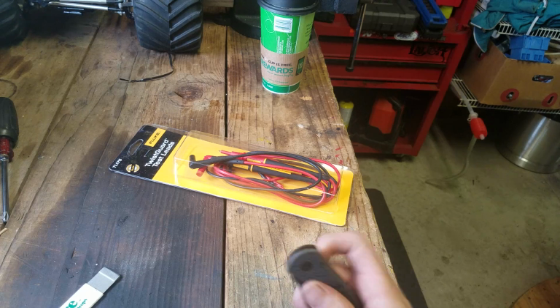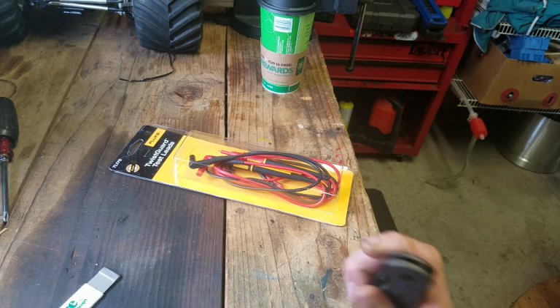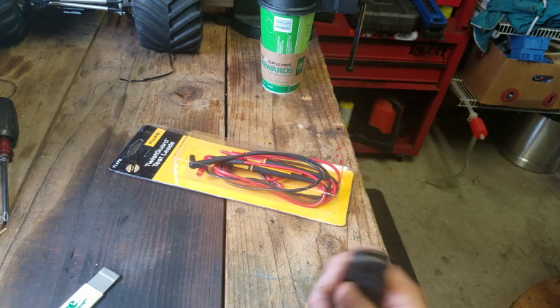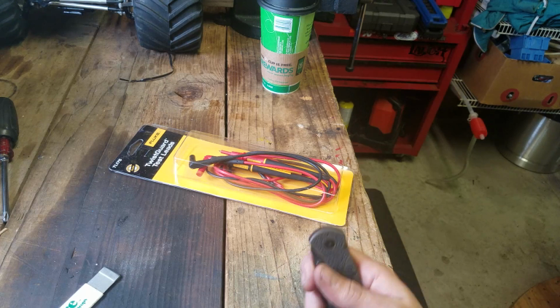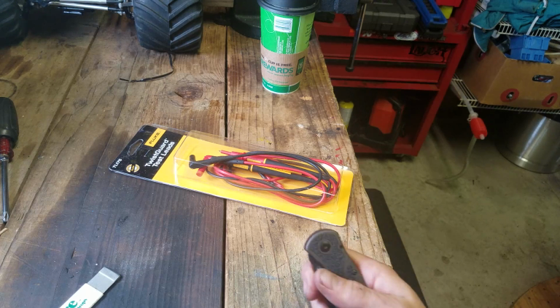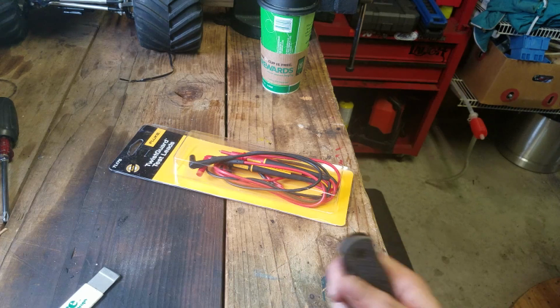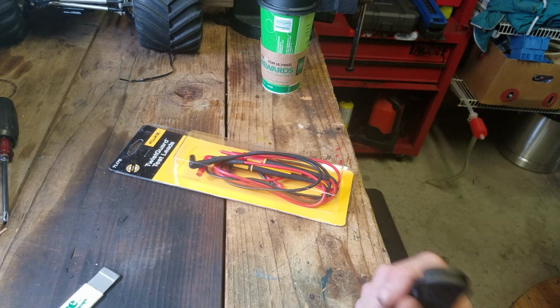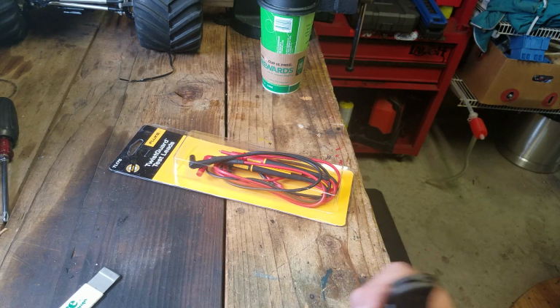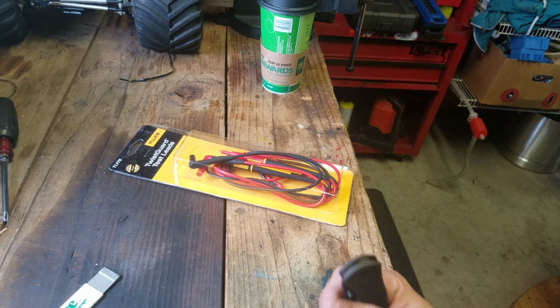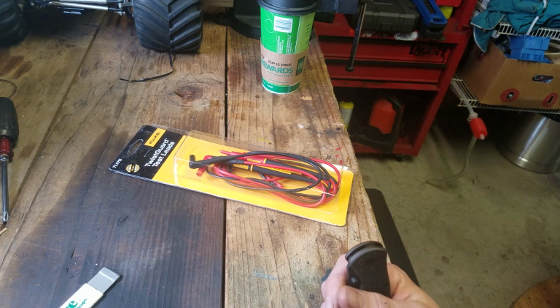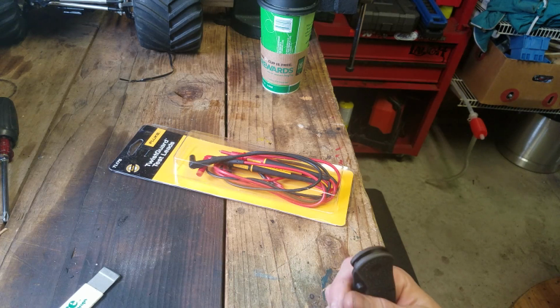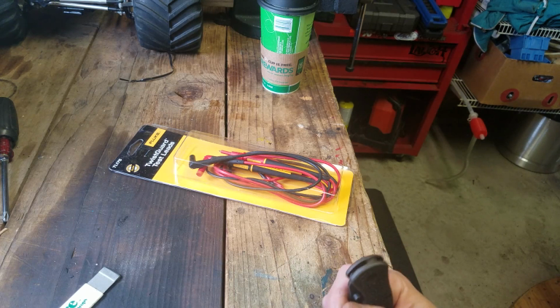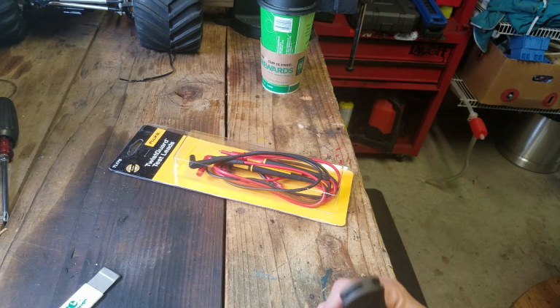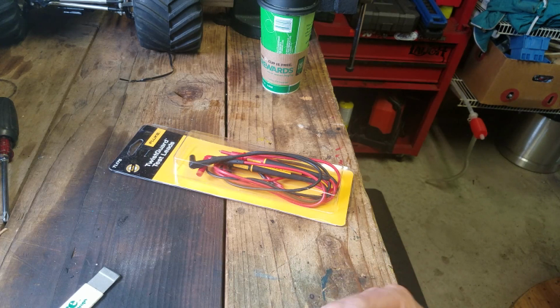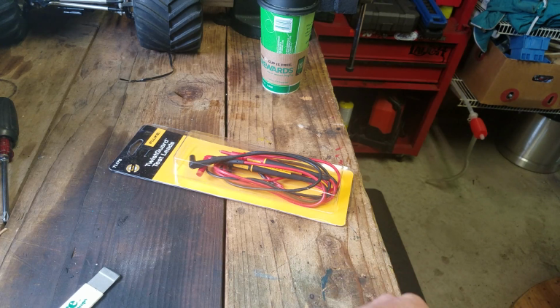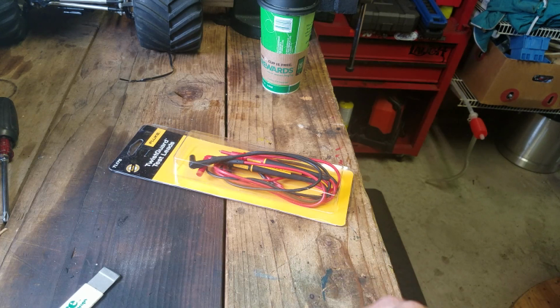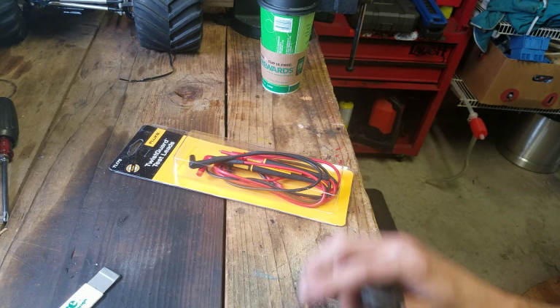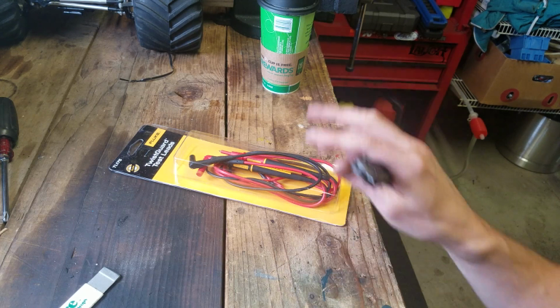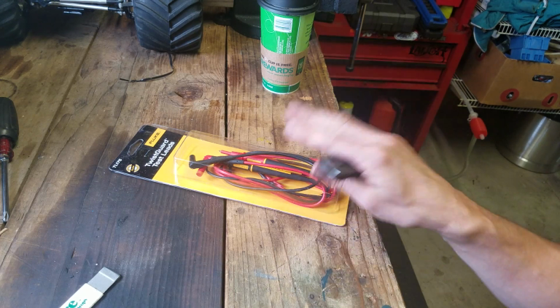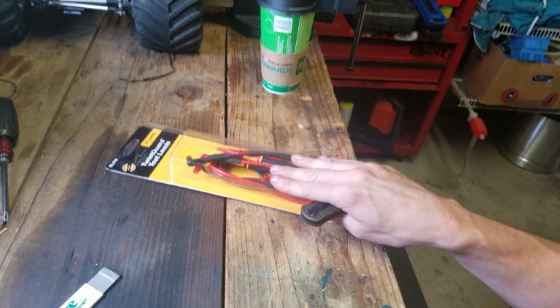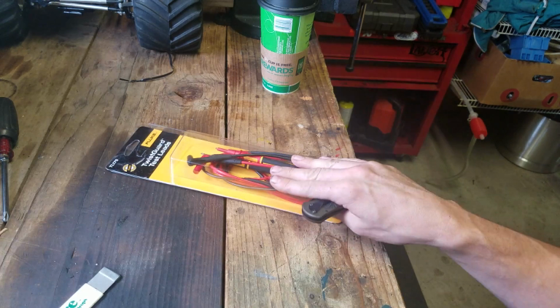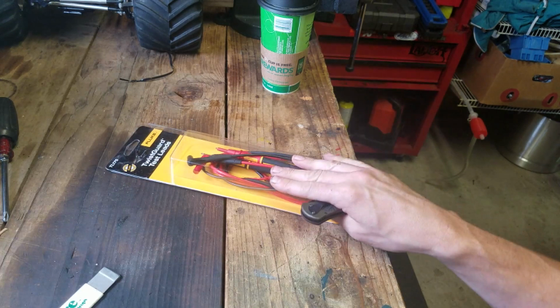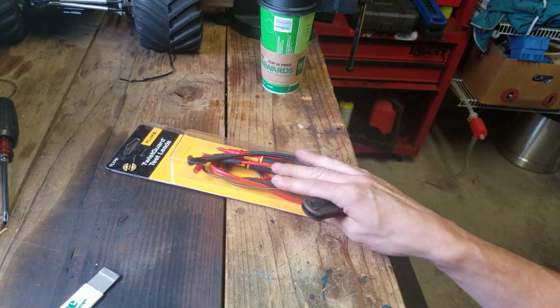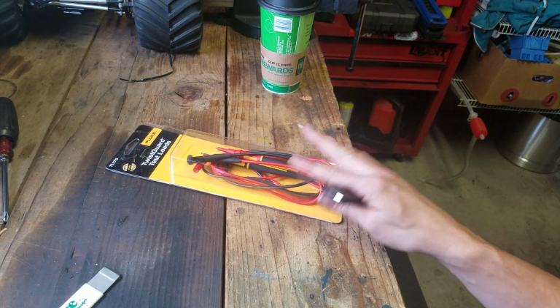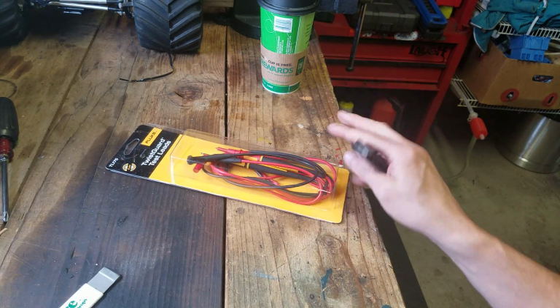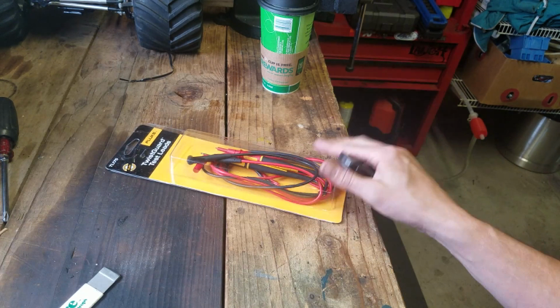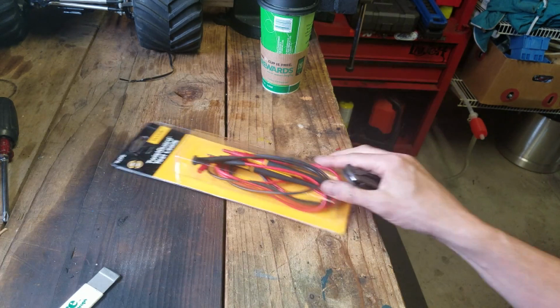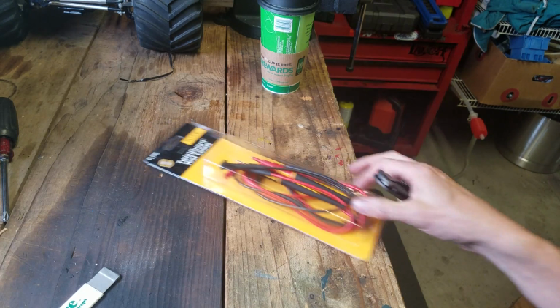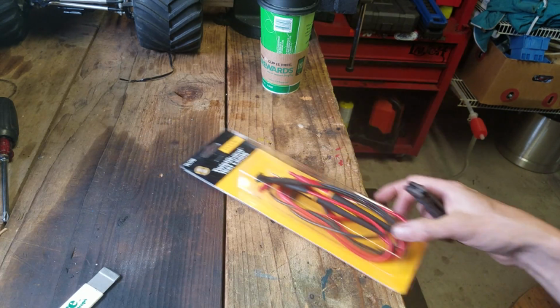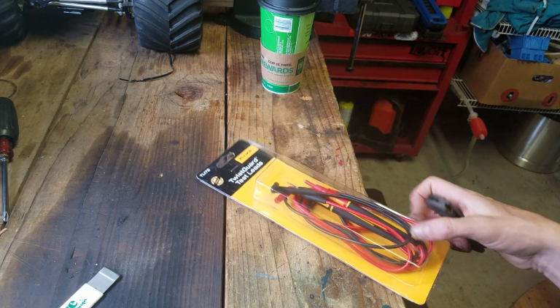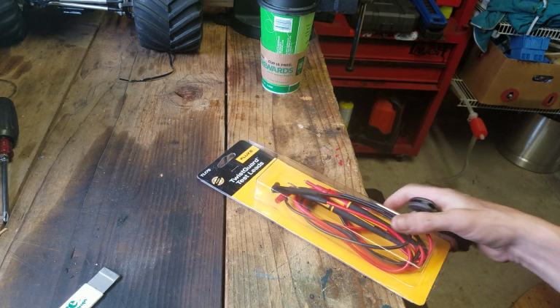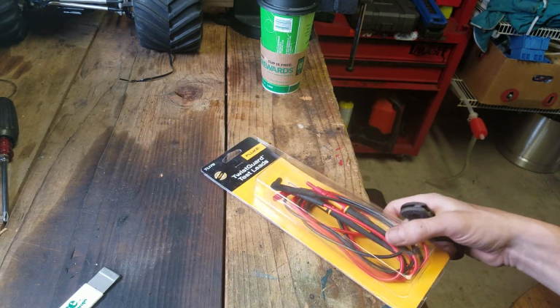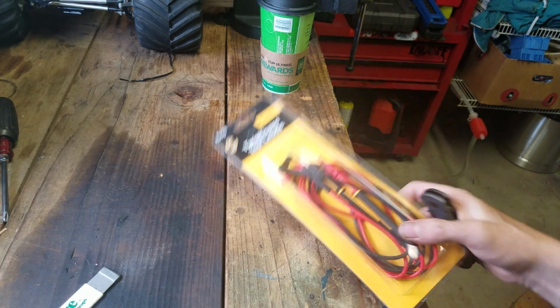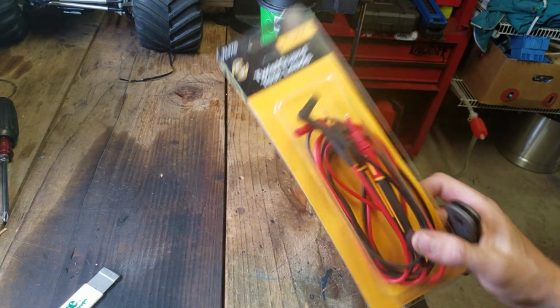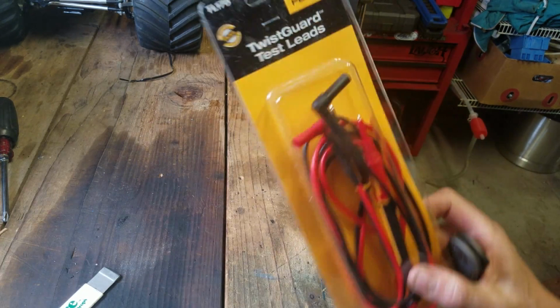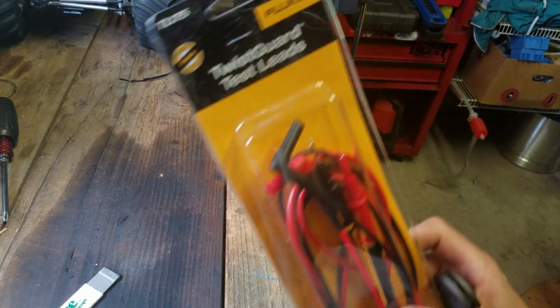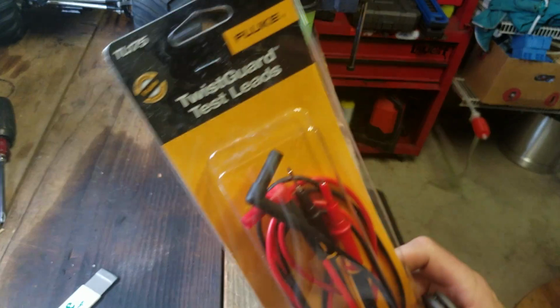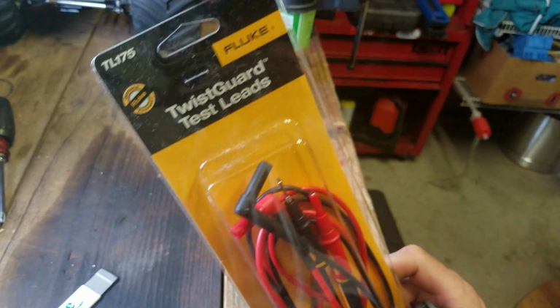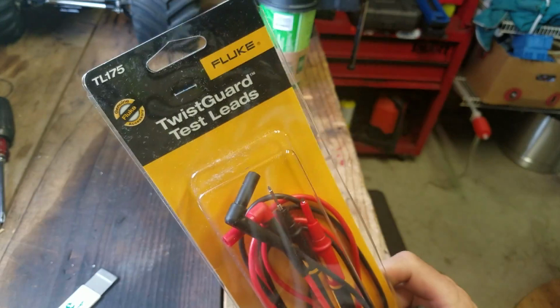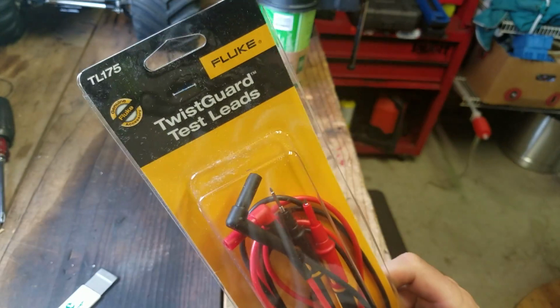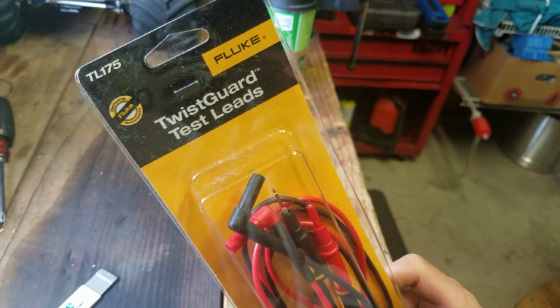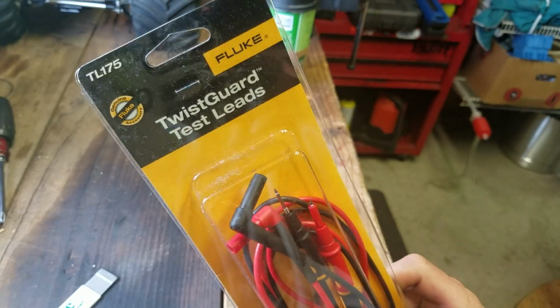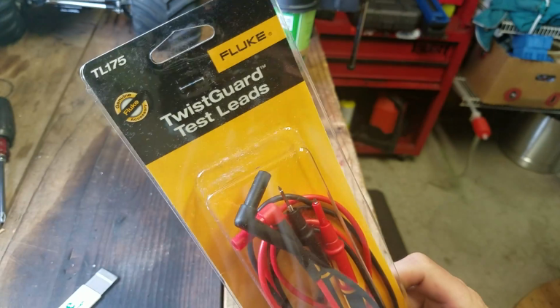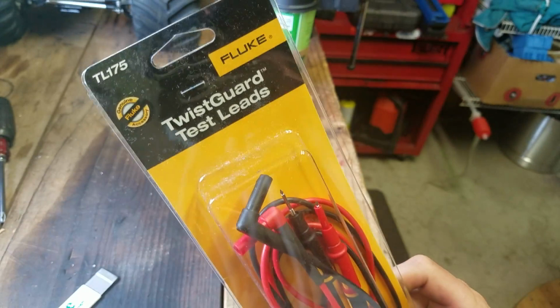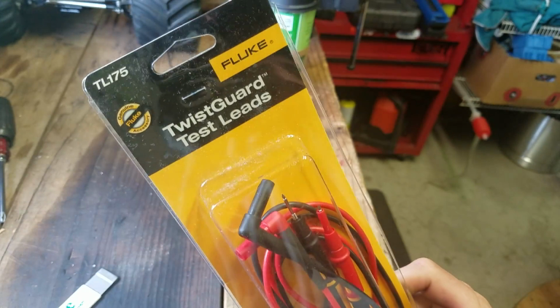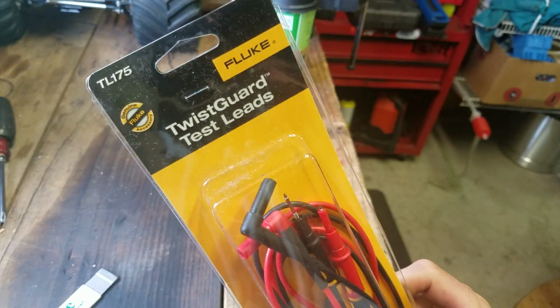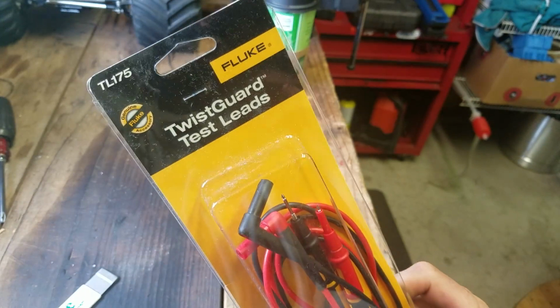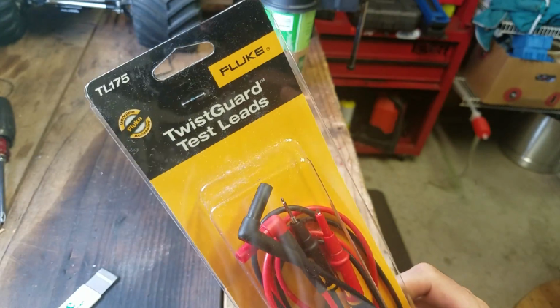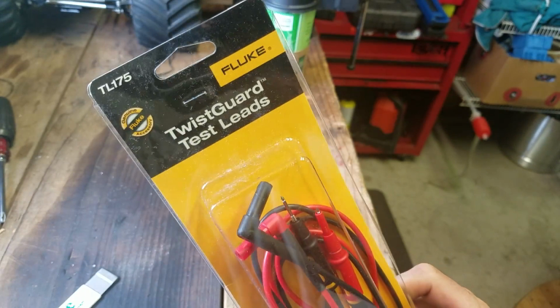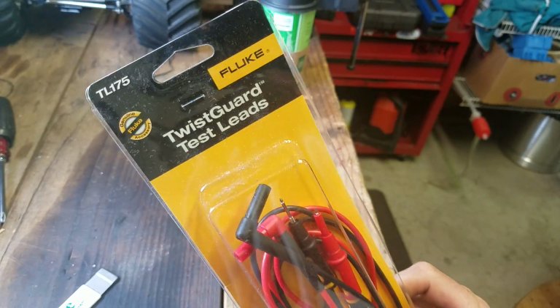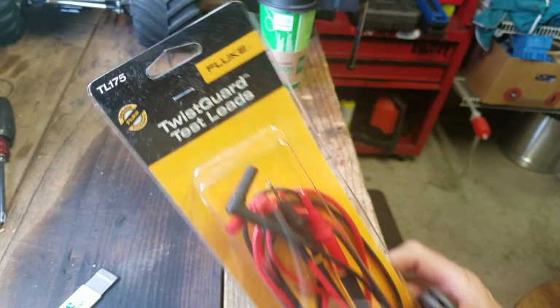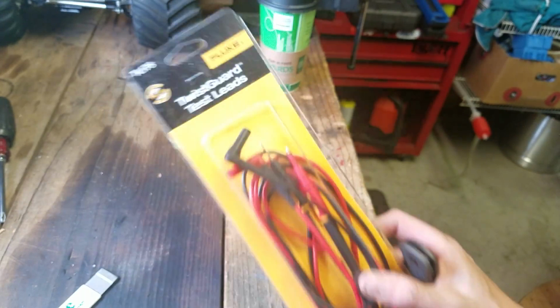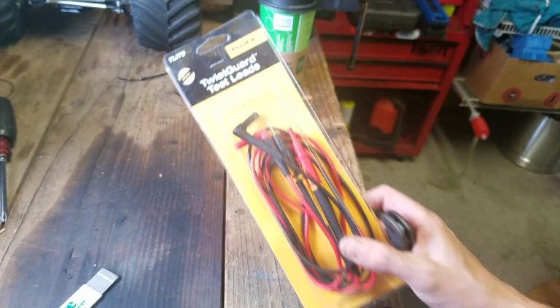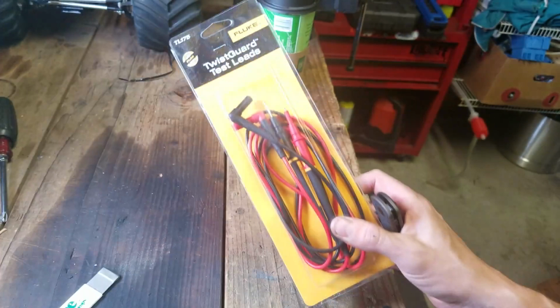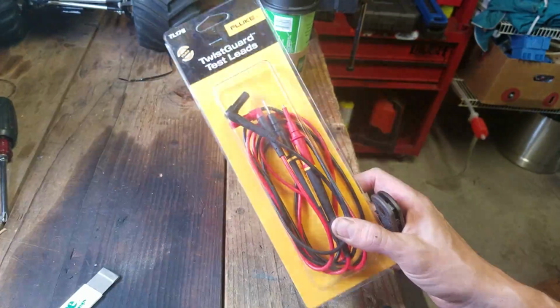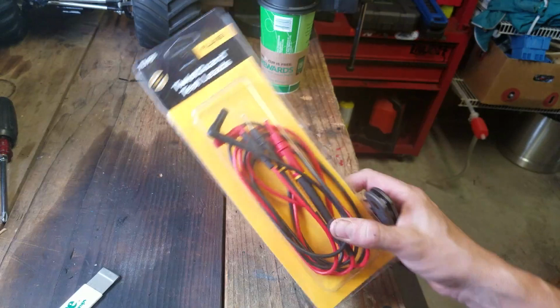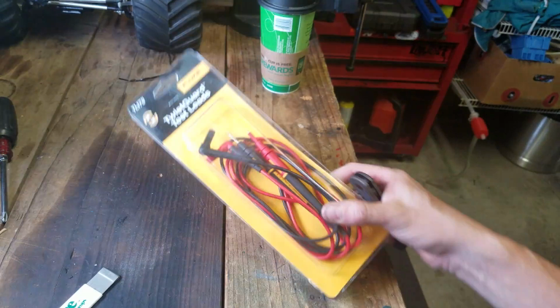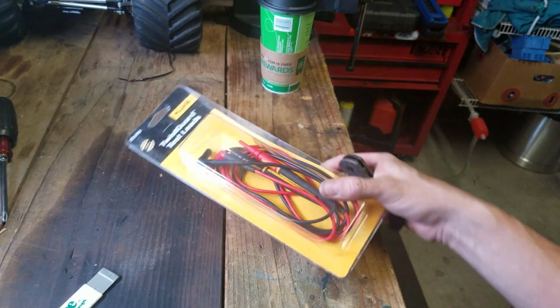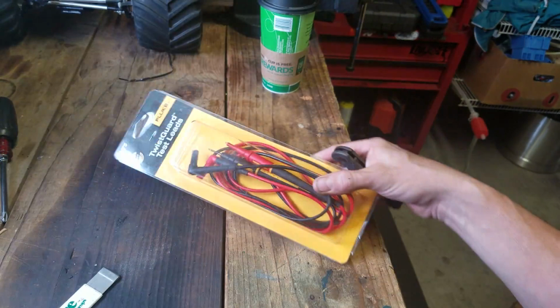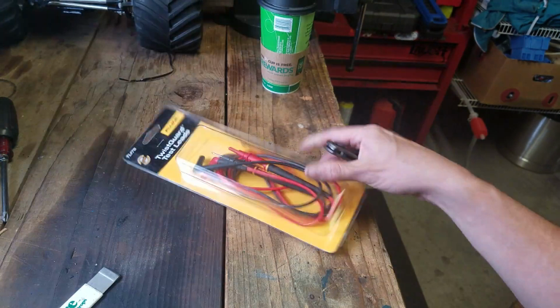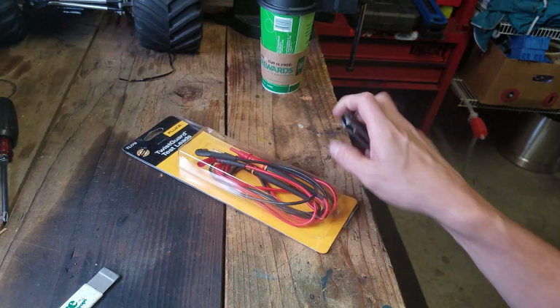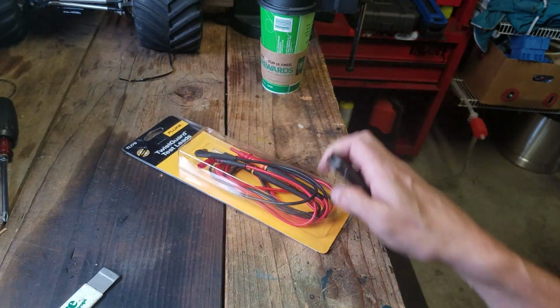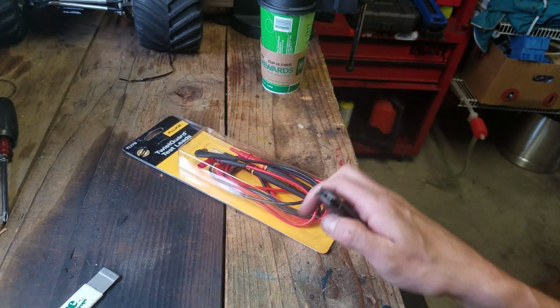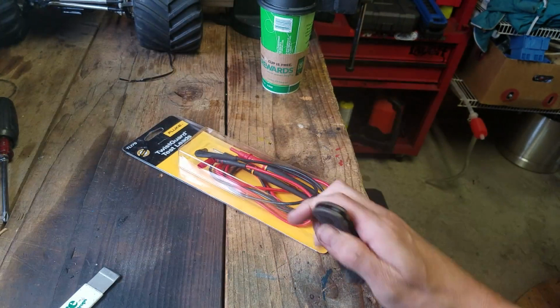Welcome back to Mike's Tour Reviews. On this episode, the Fluke TL-175 test leads.